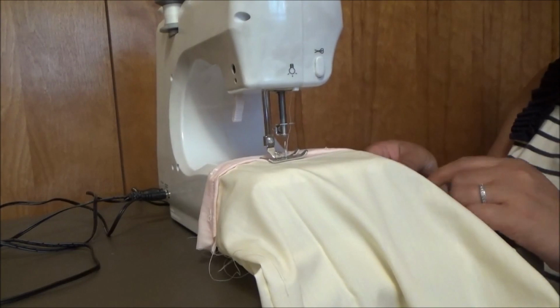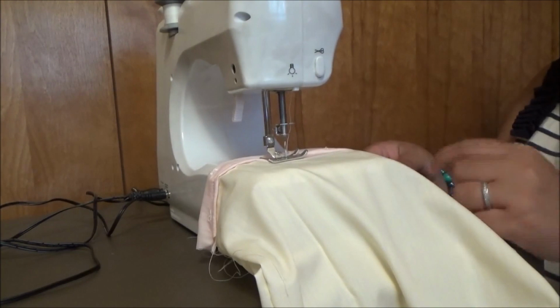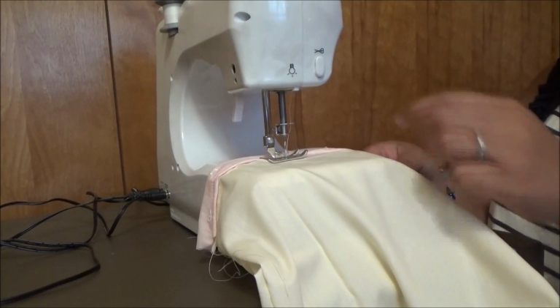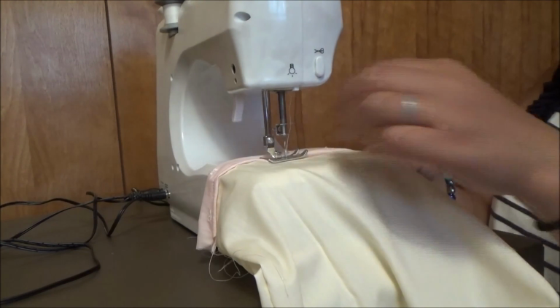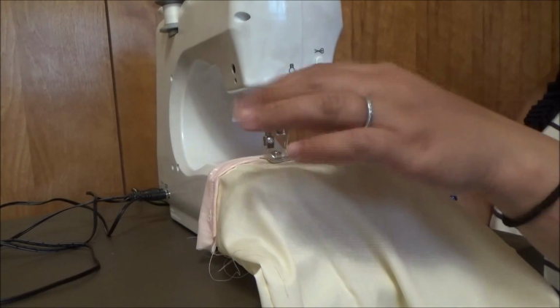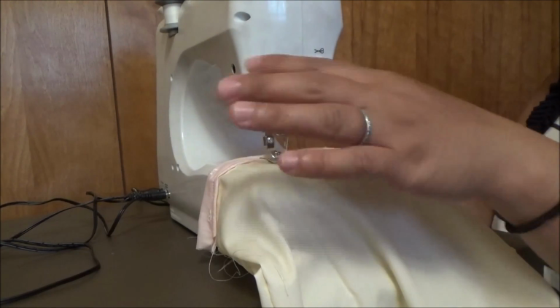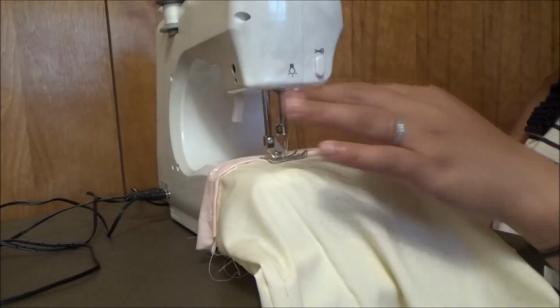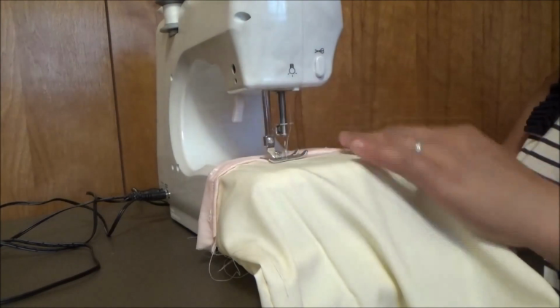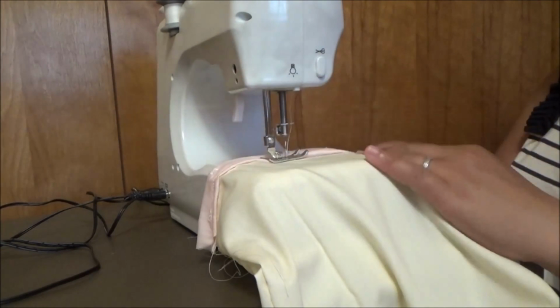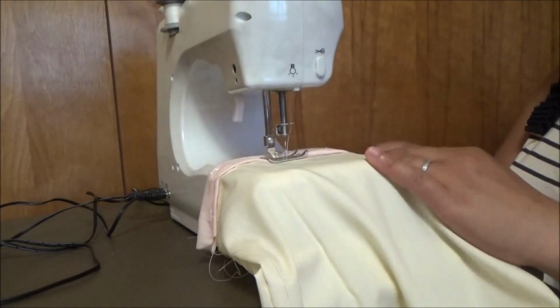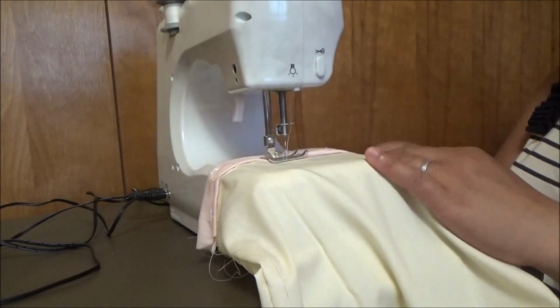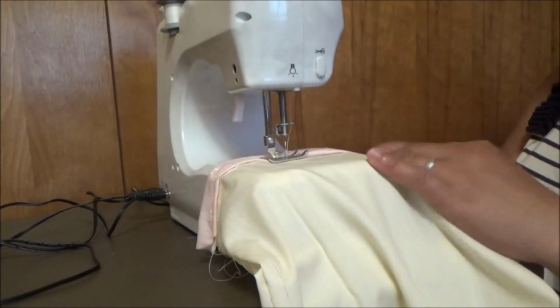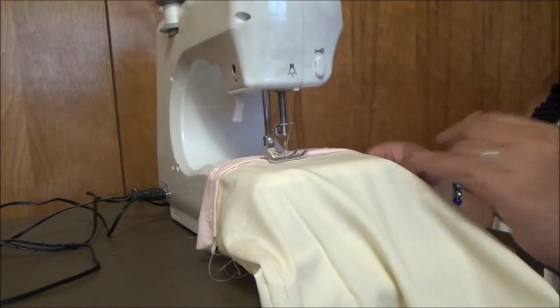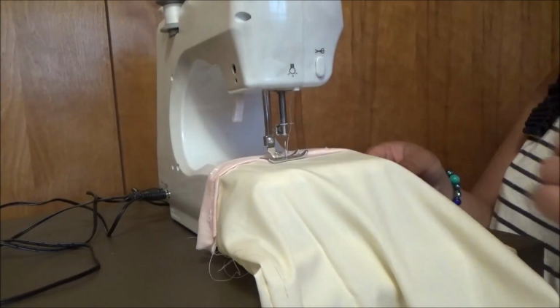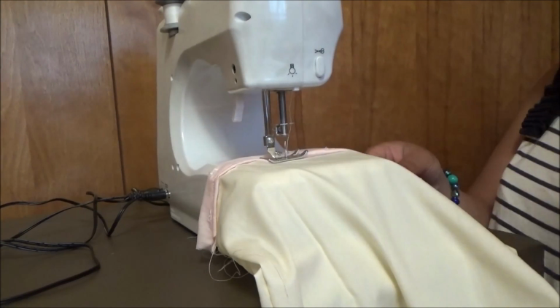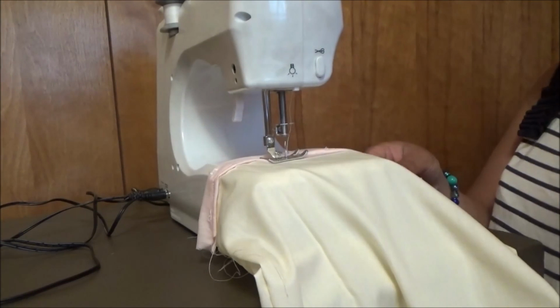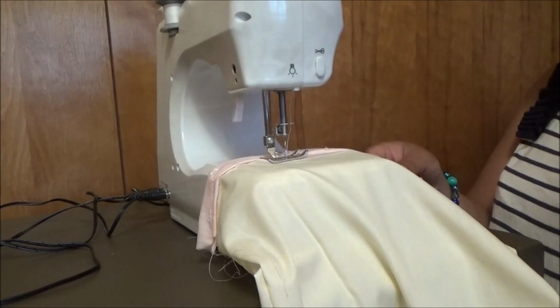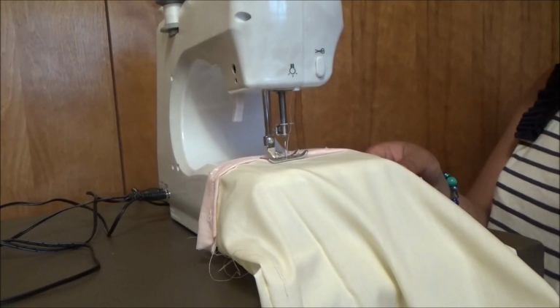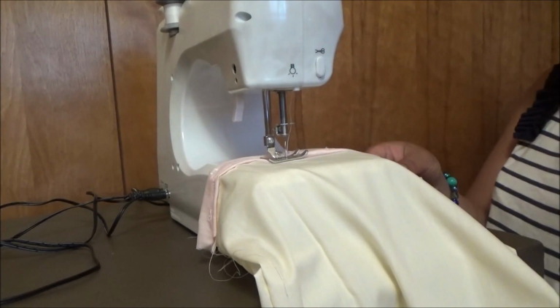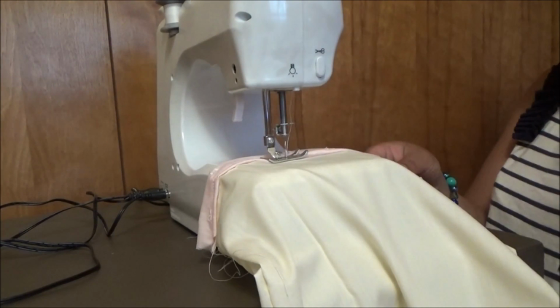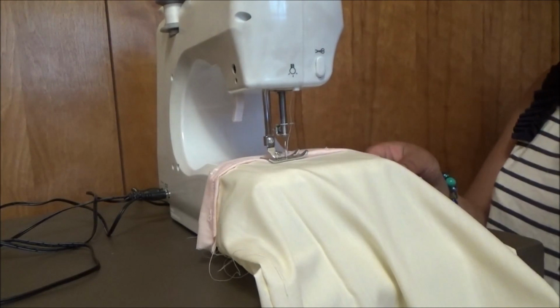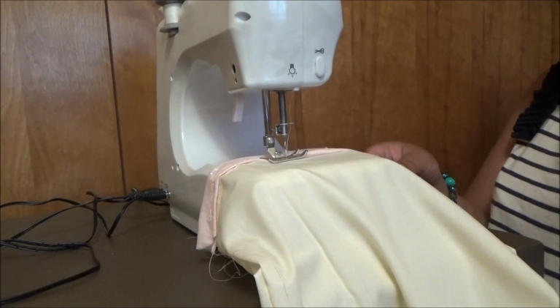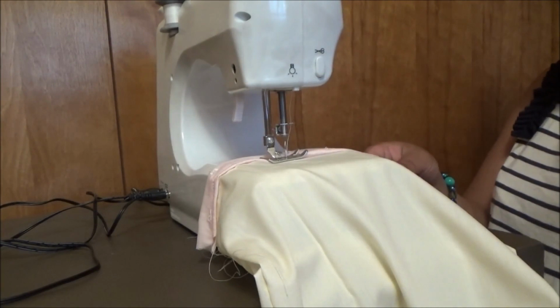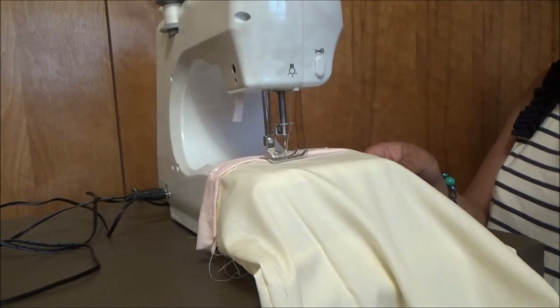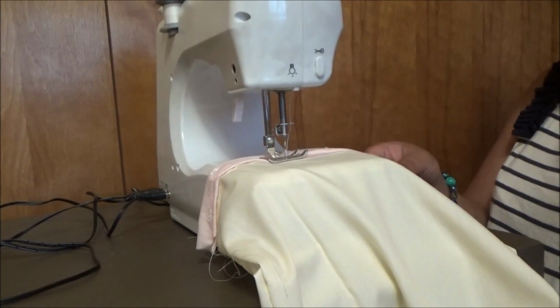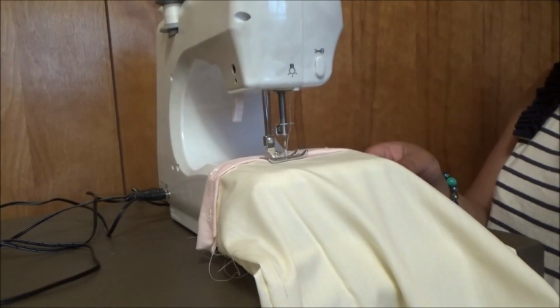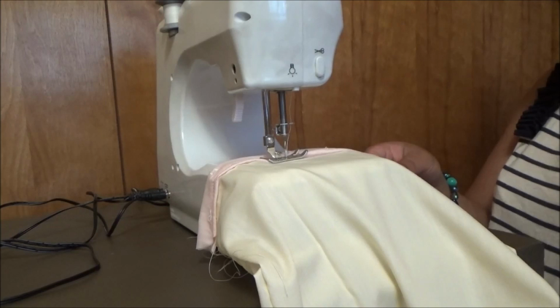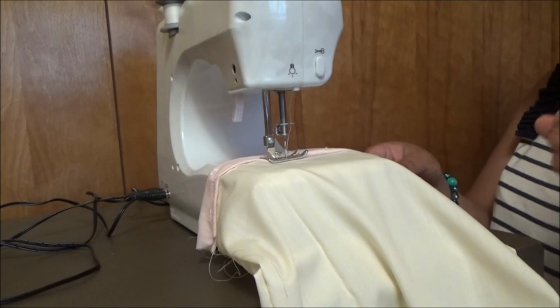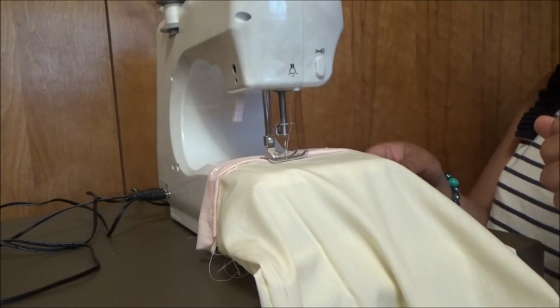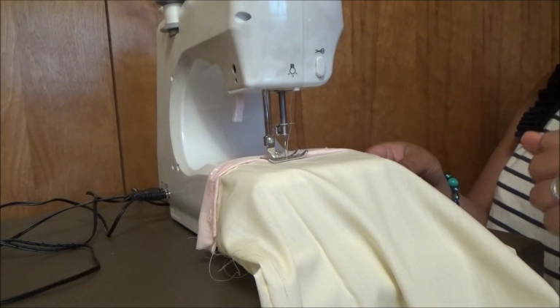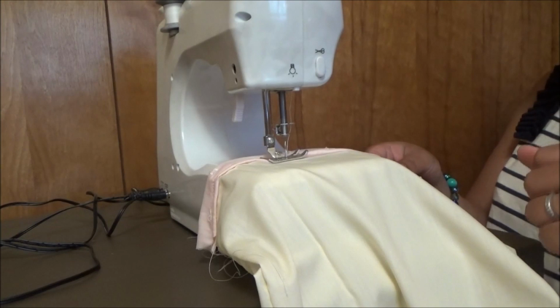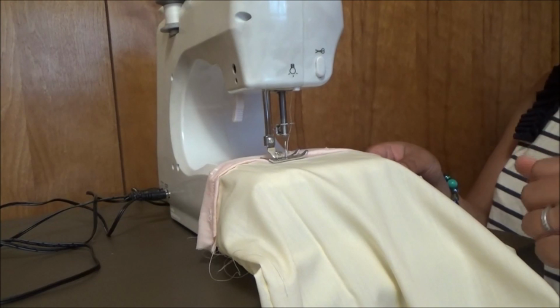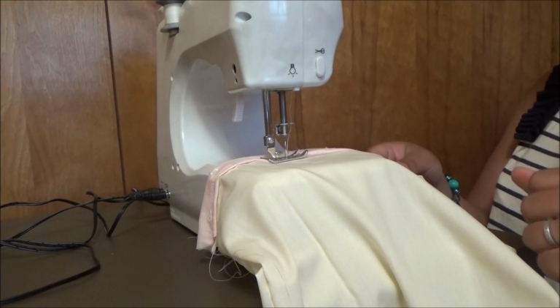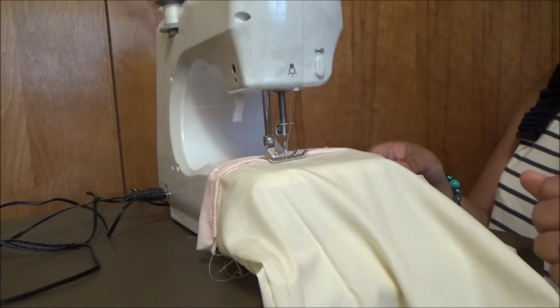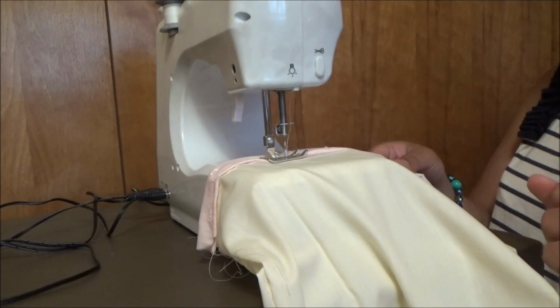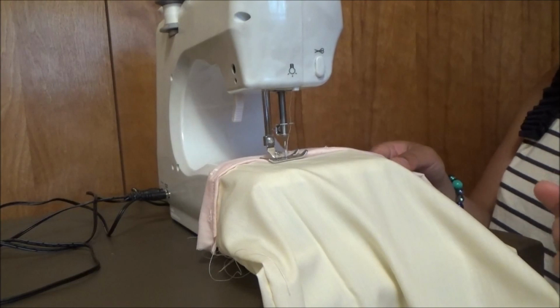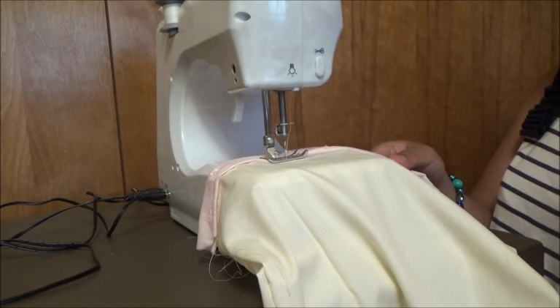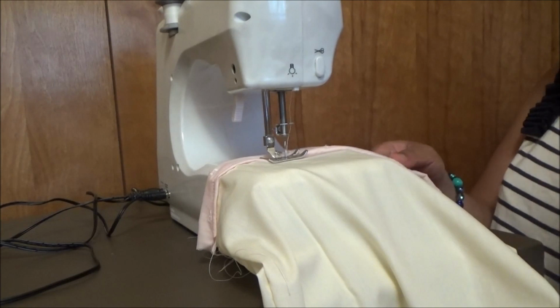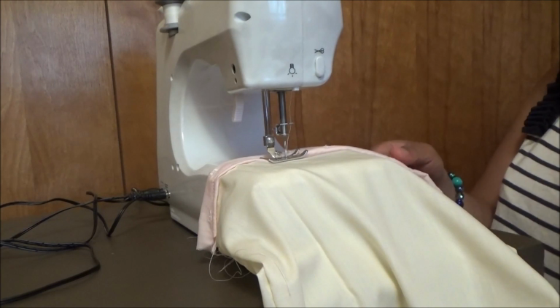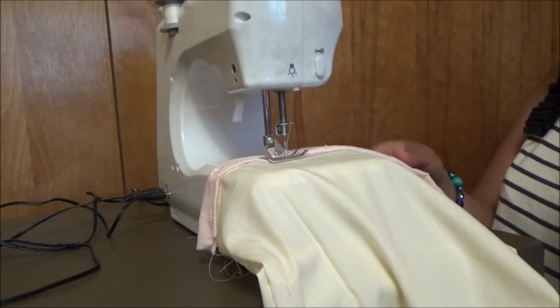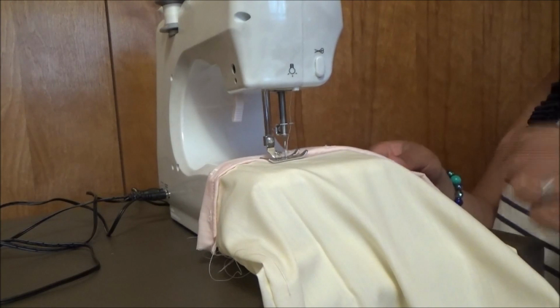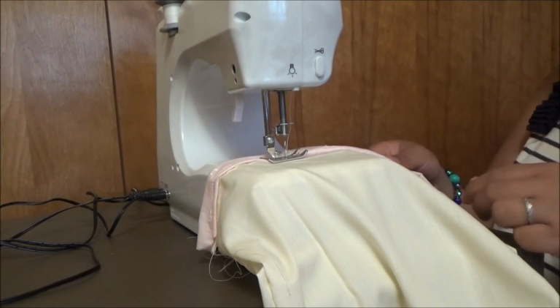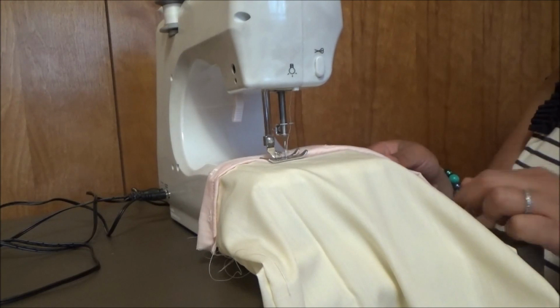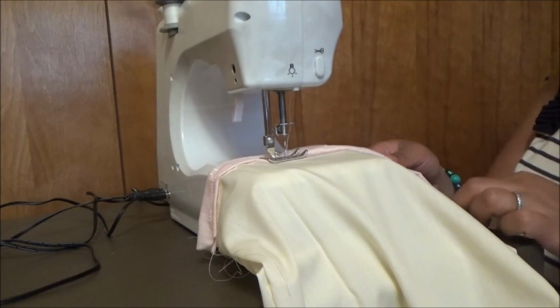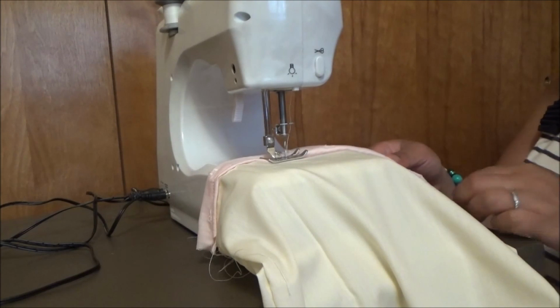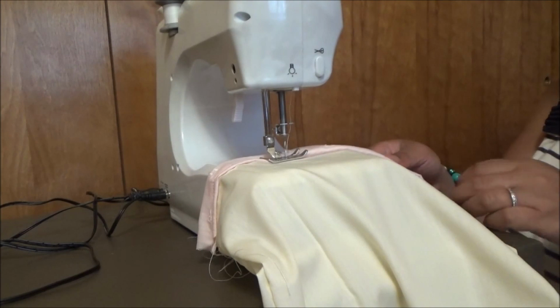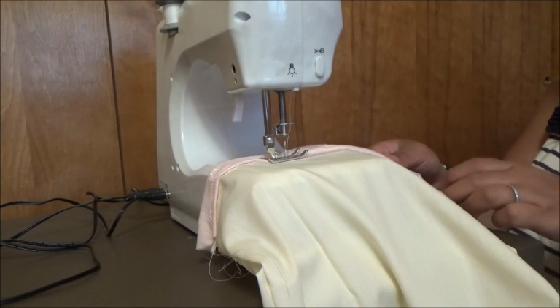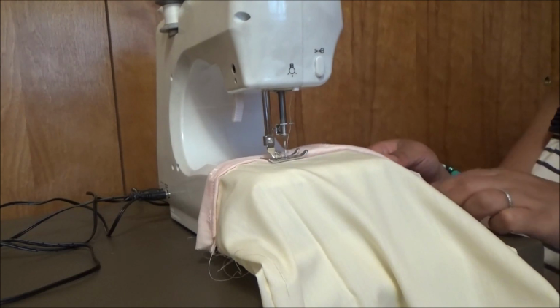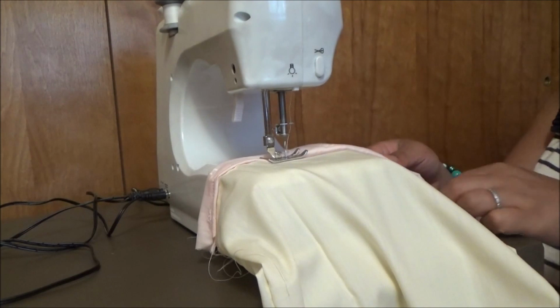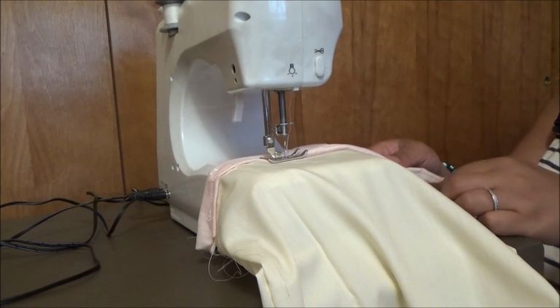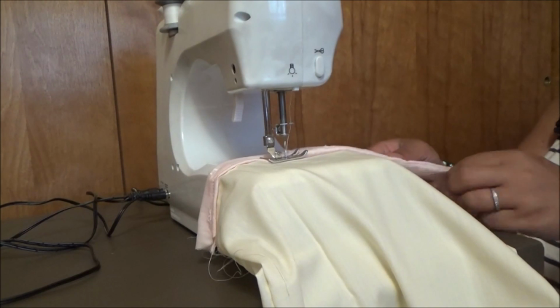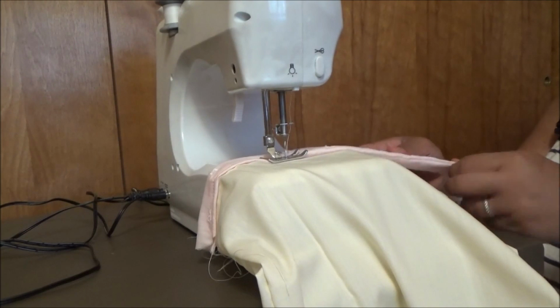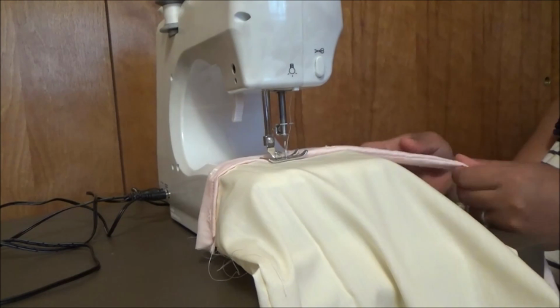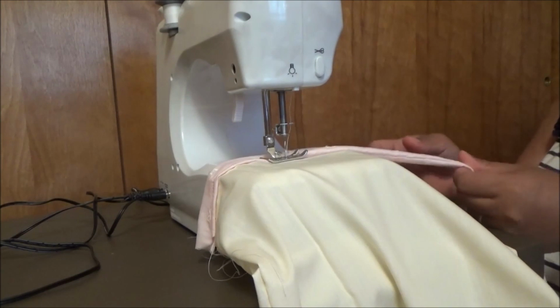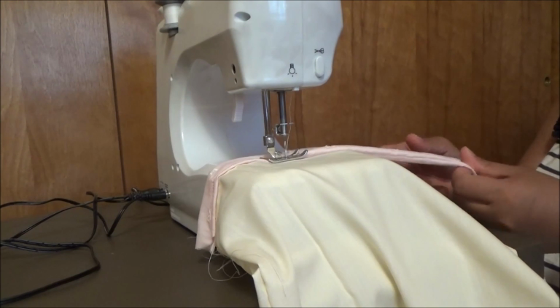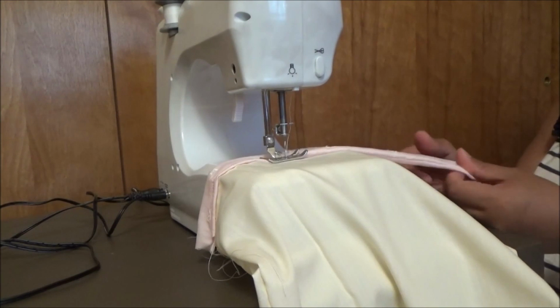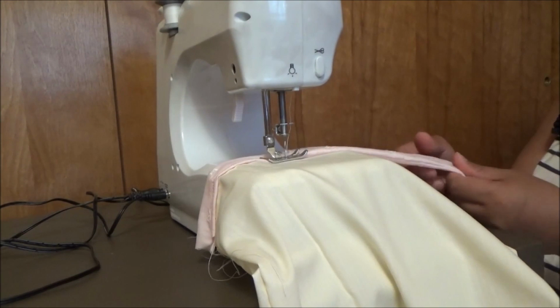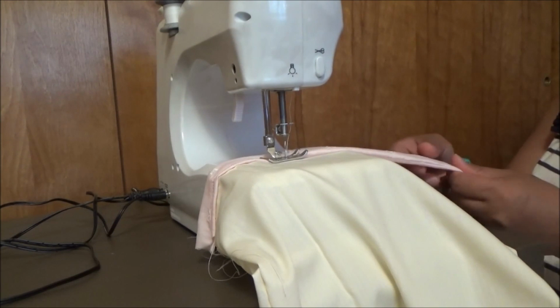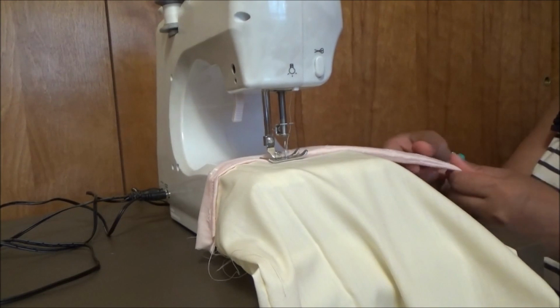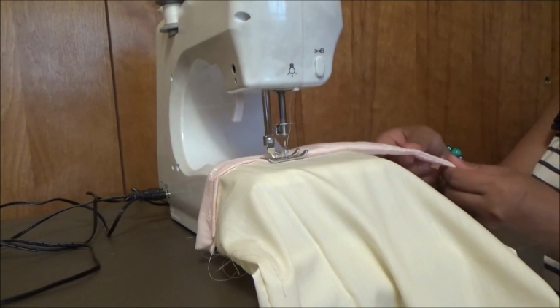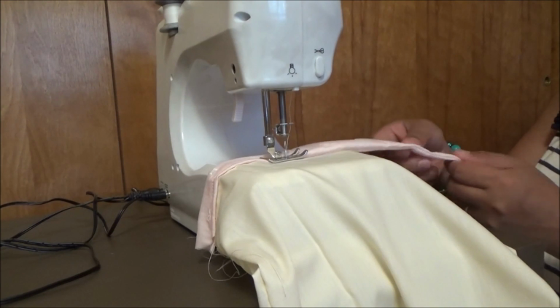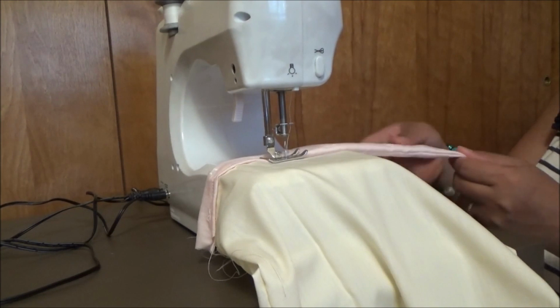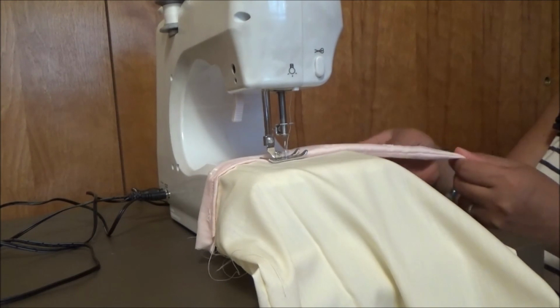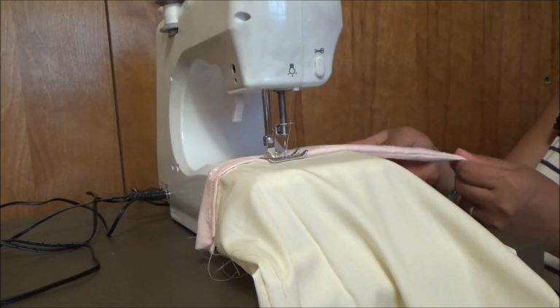I will finish this sewing here and then I'm going to show you what is the next step.